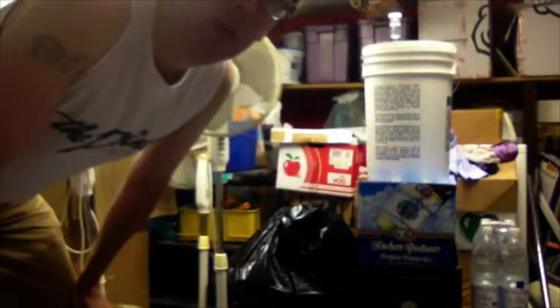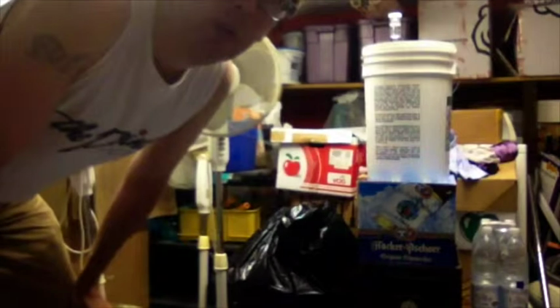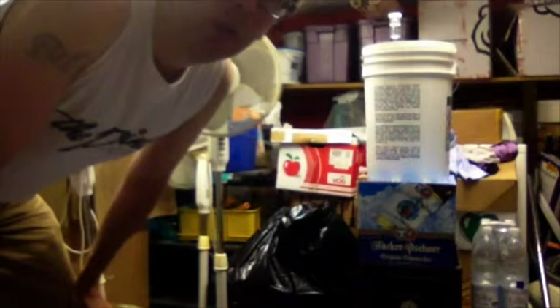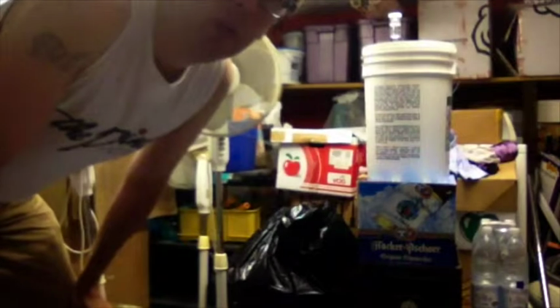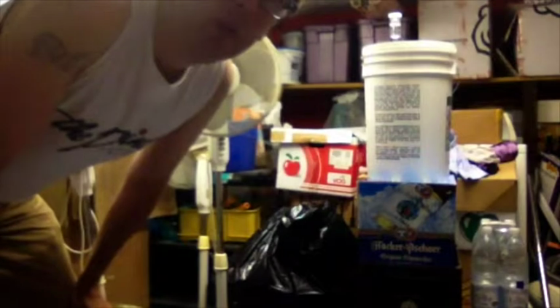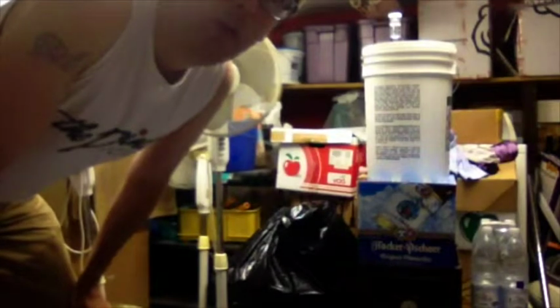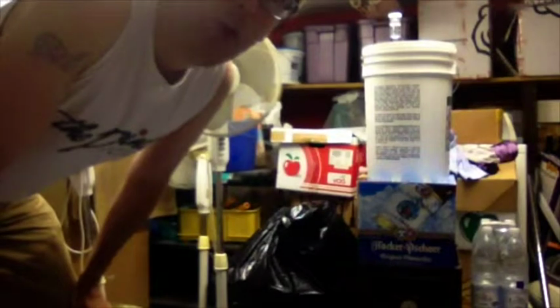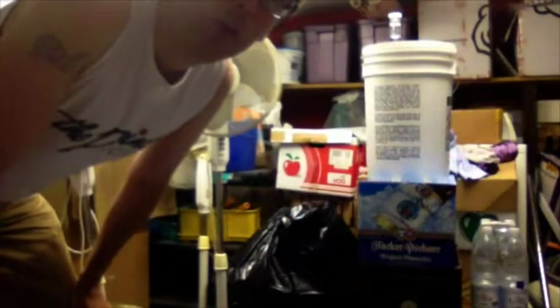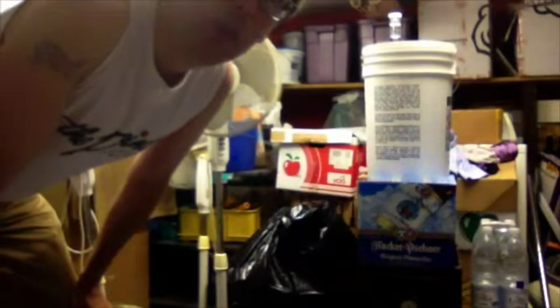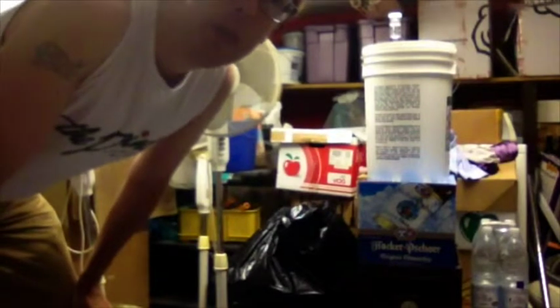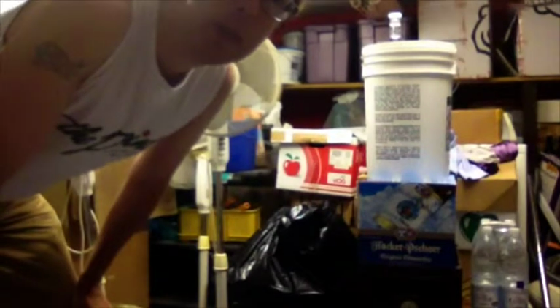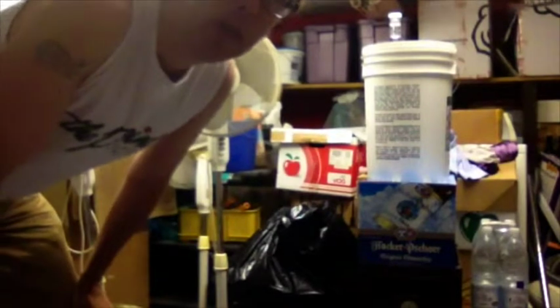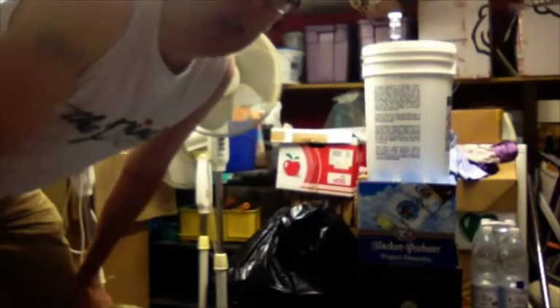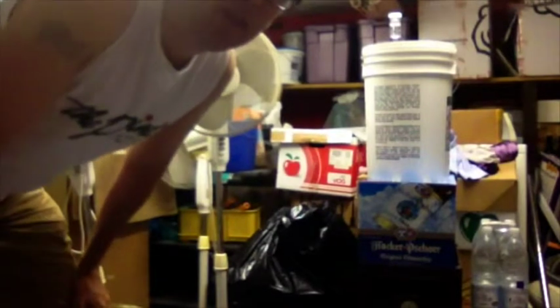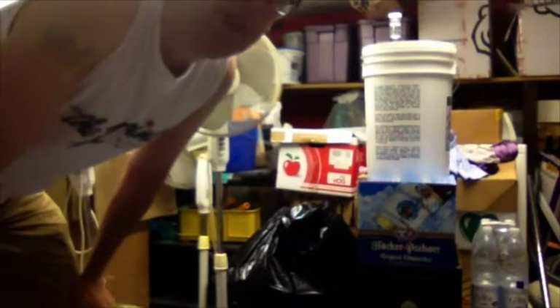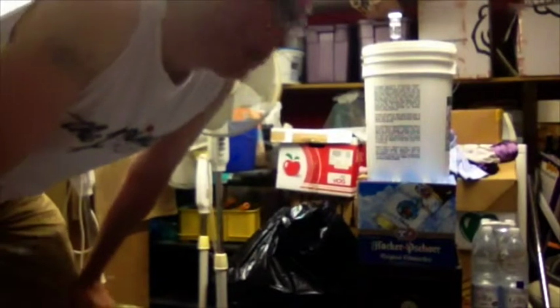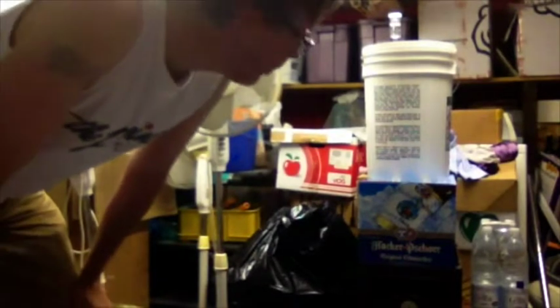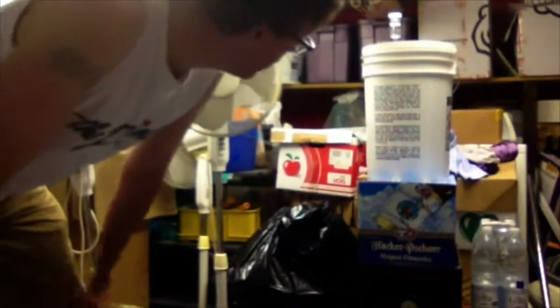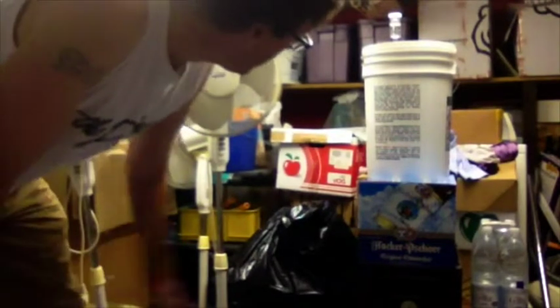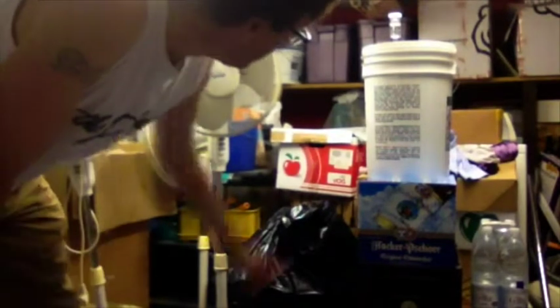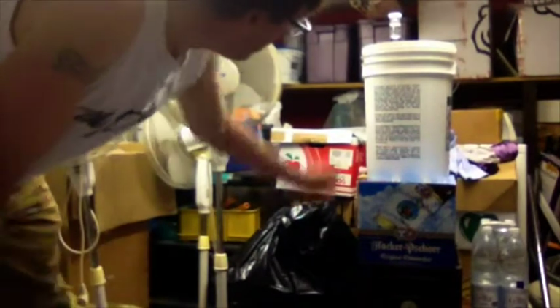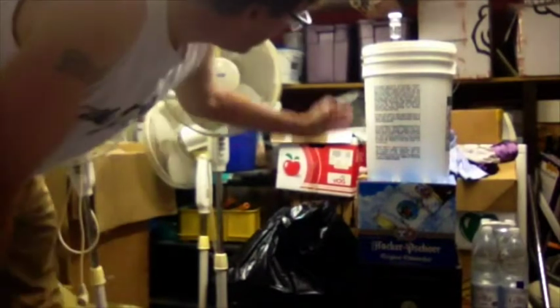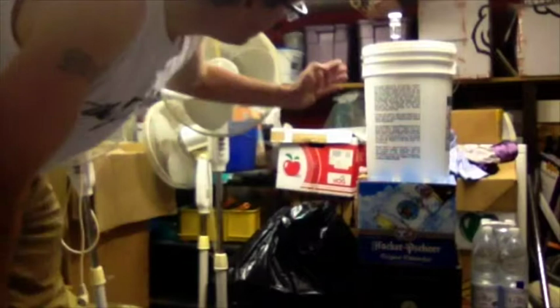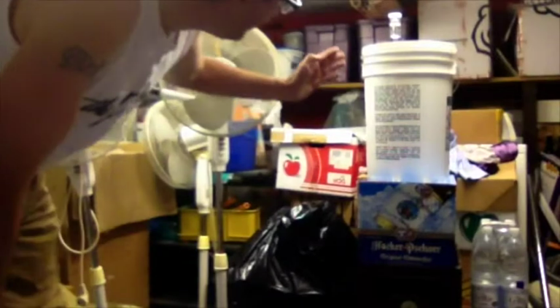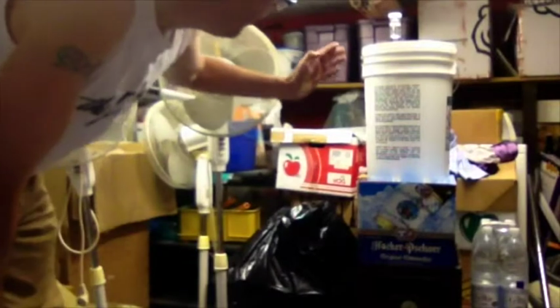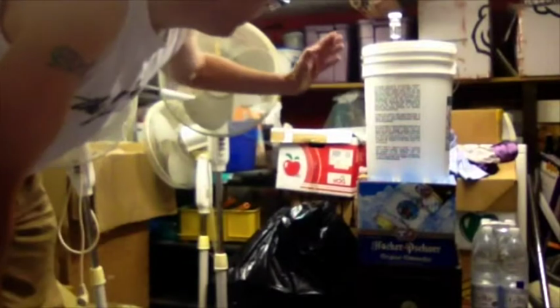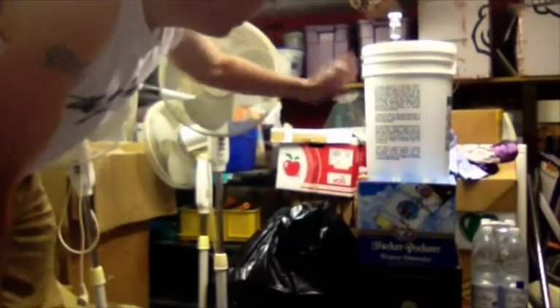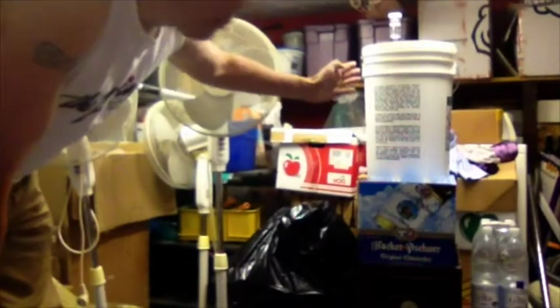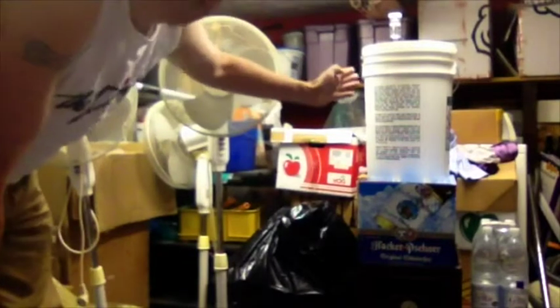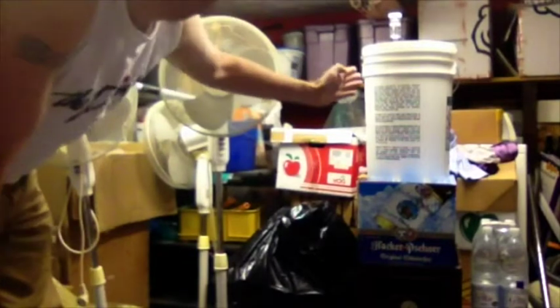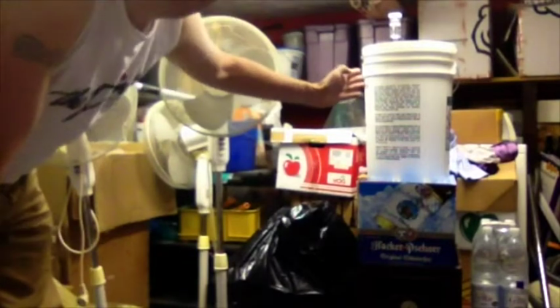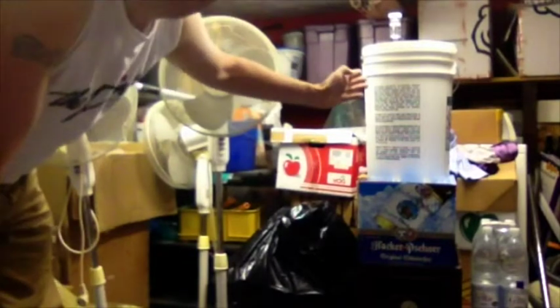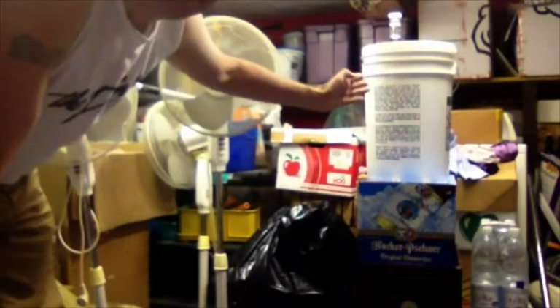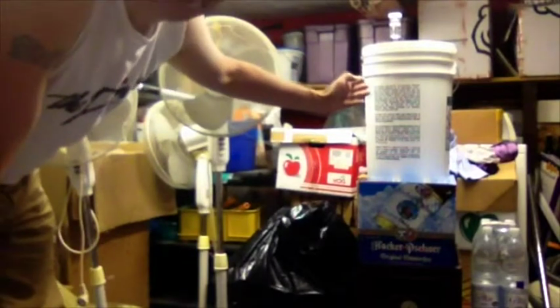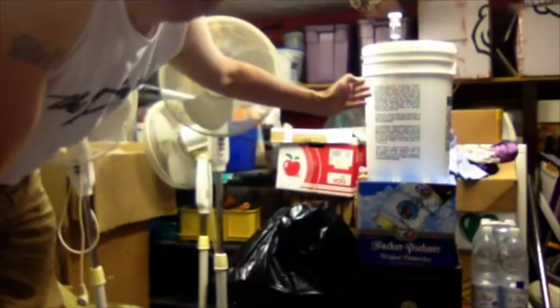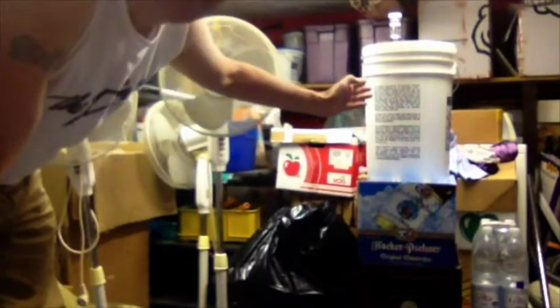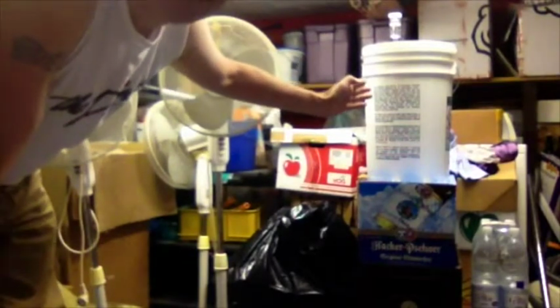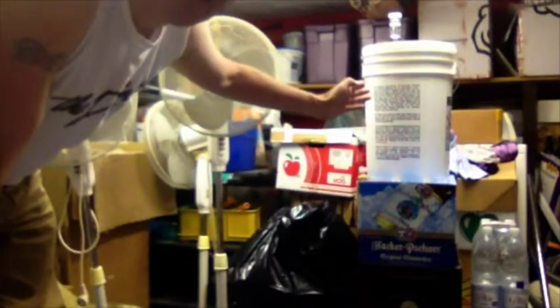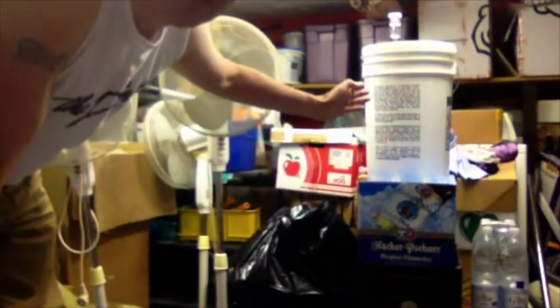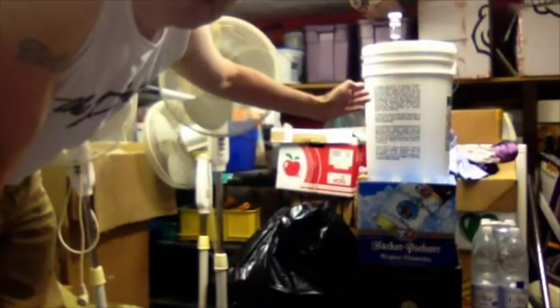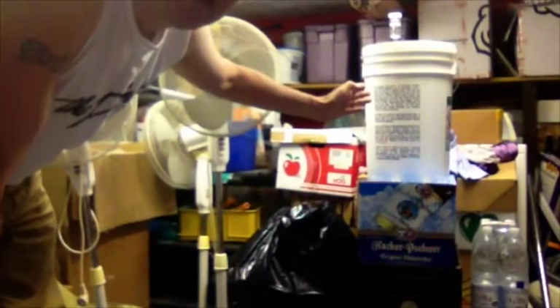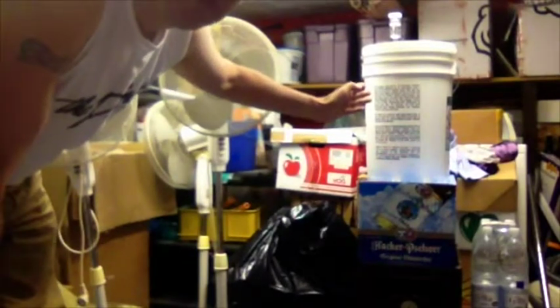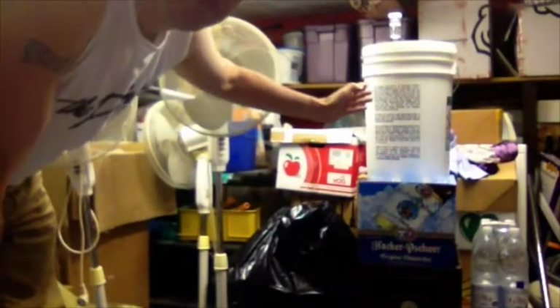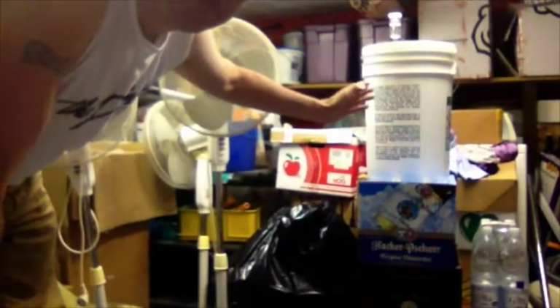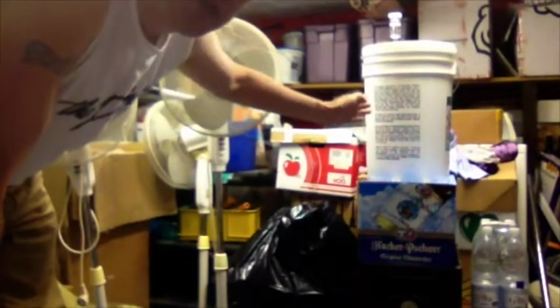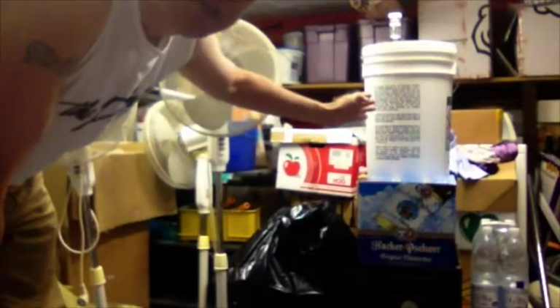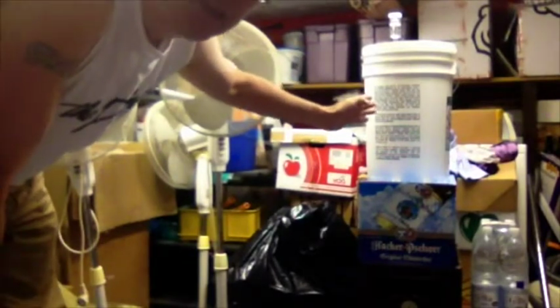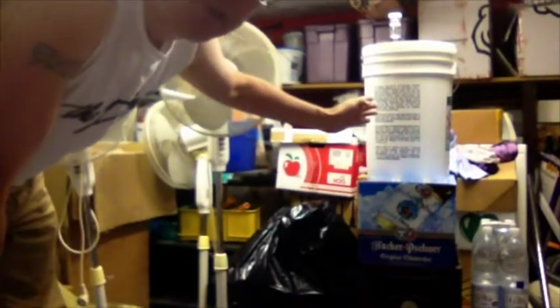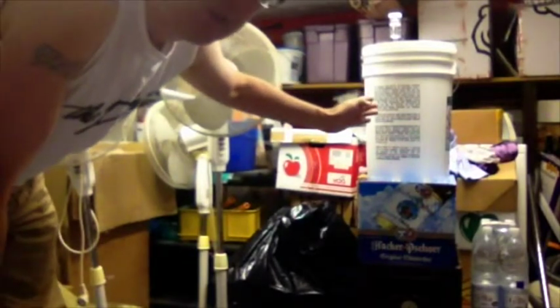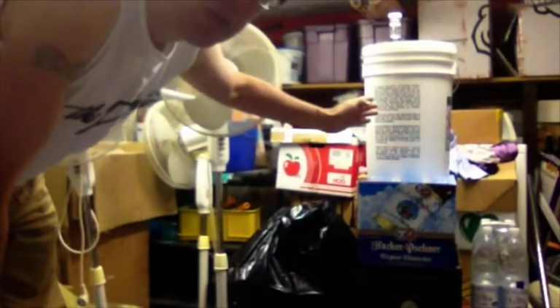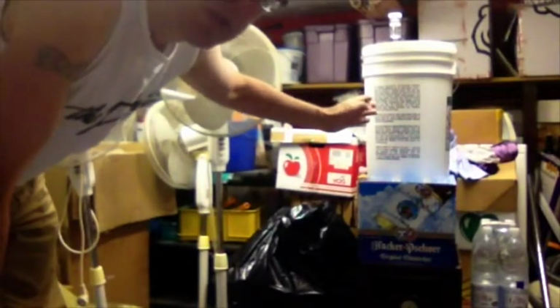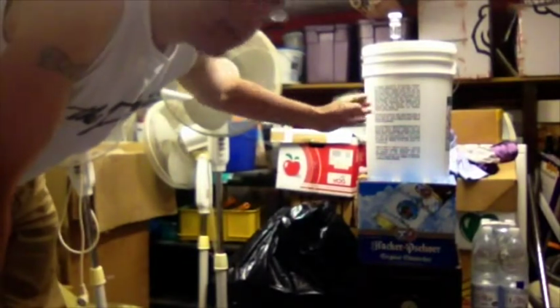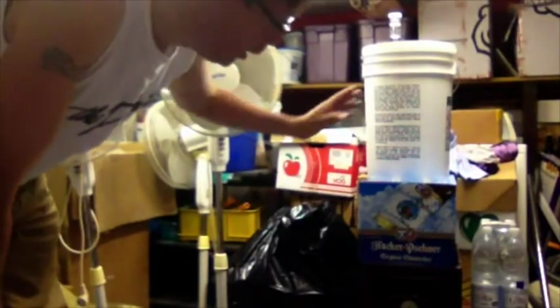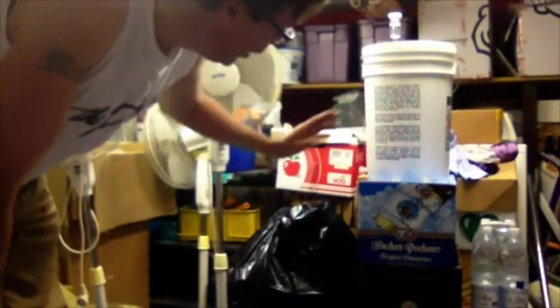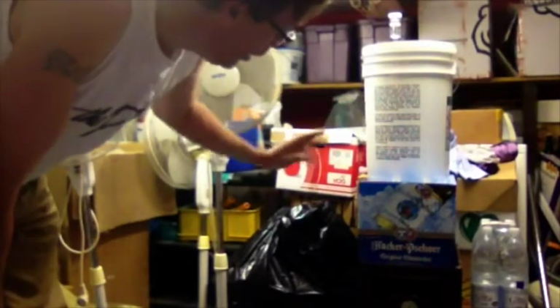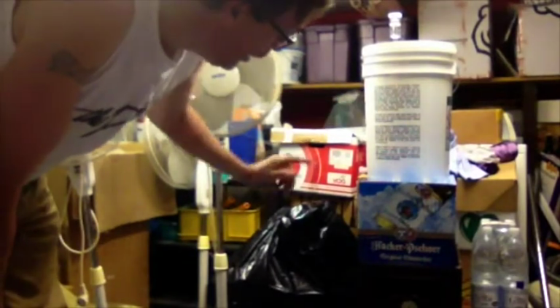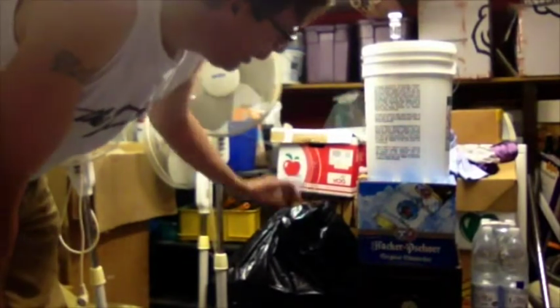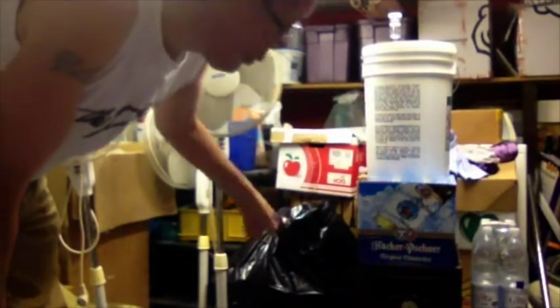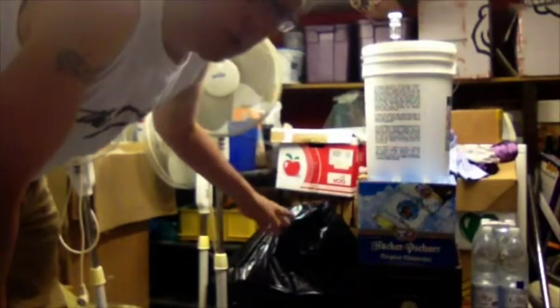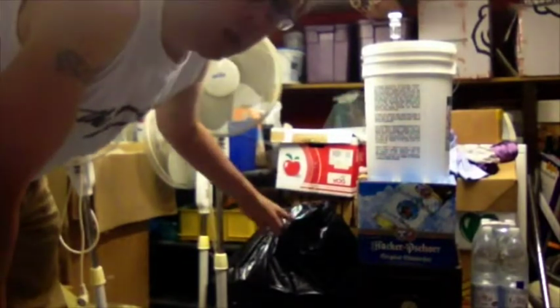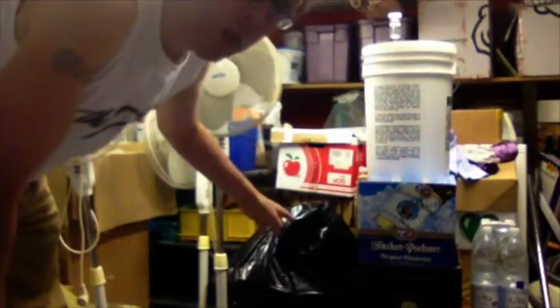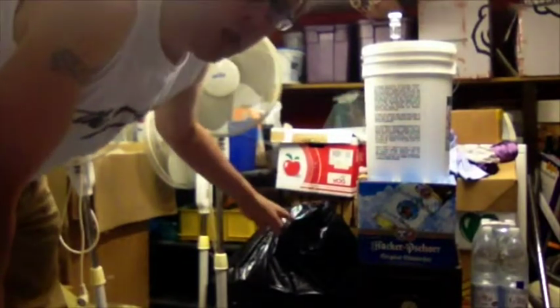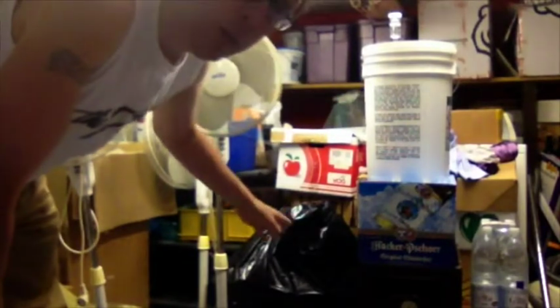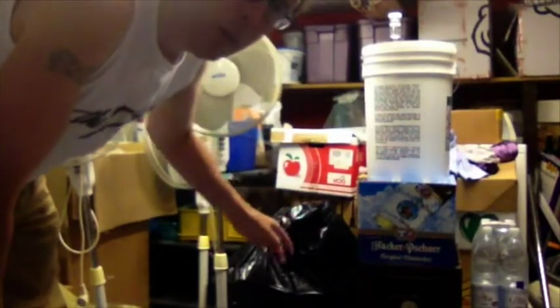For Homebrew Wednesday 11, I'm going to move the beer from the primary fermenter into a carboy.